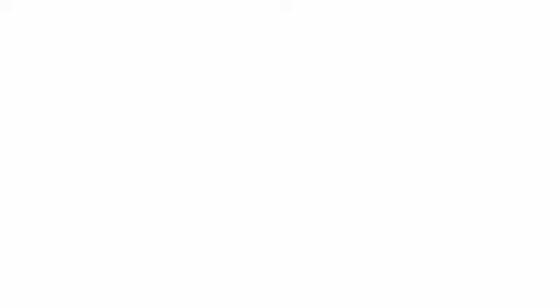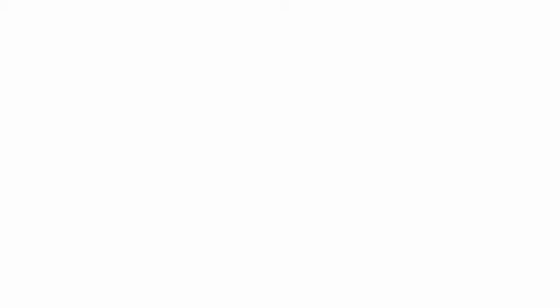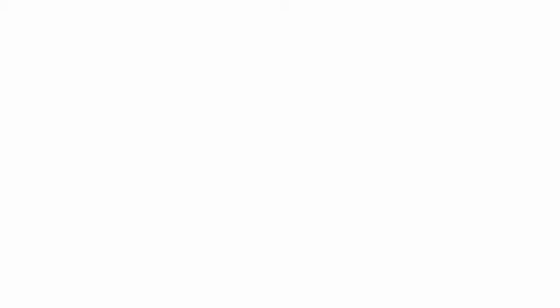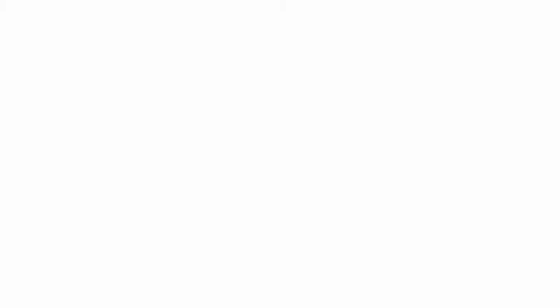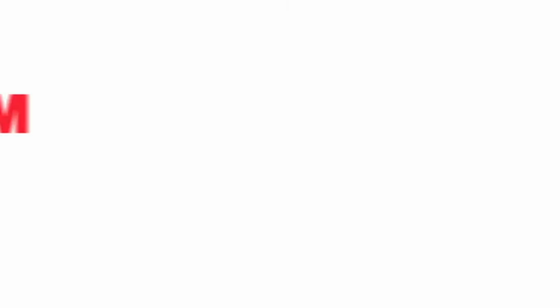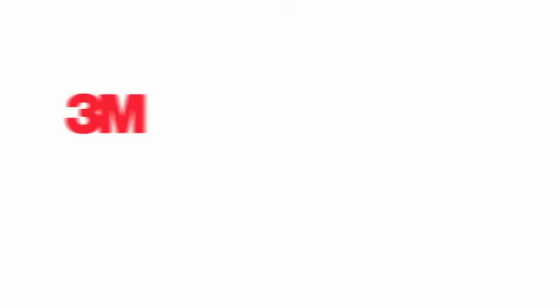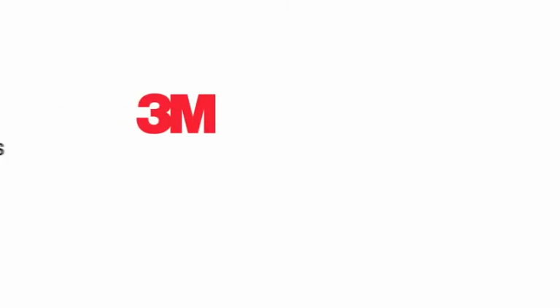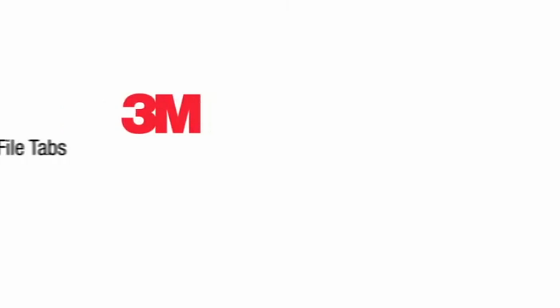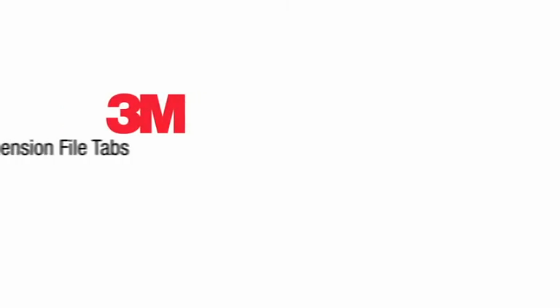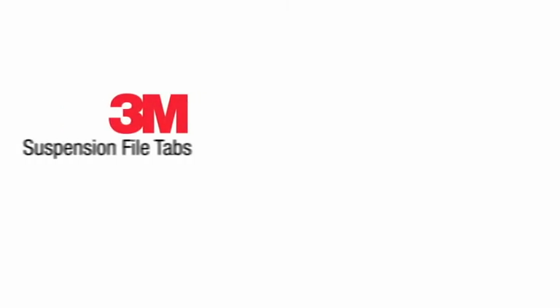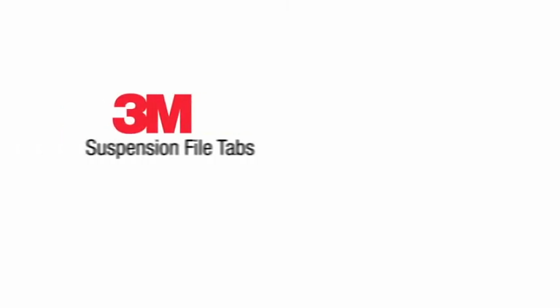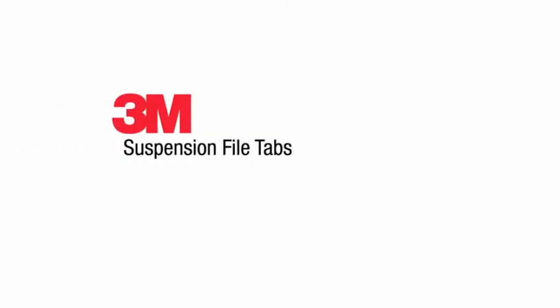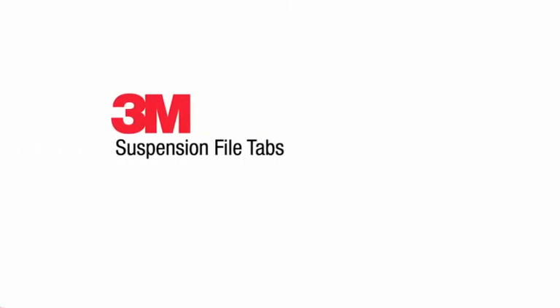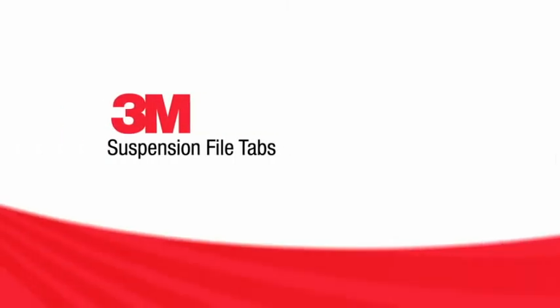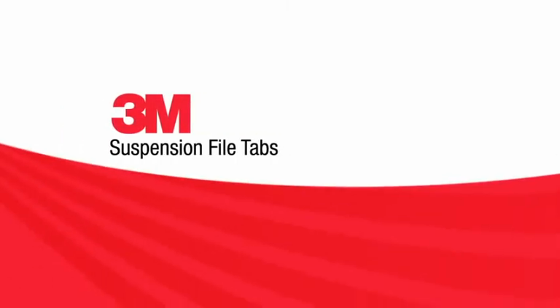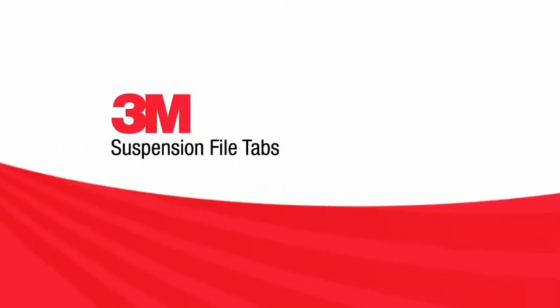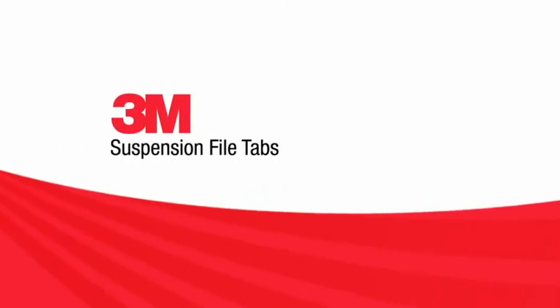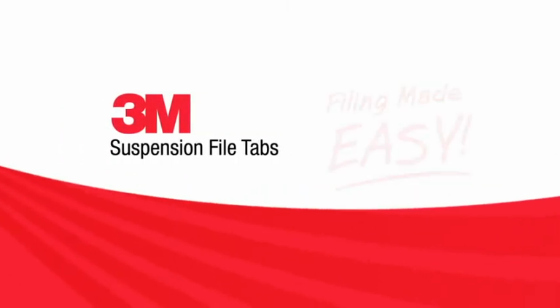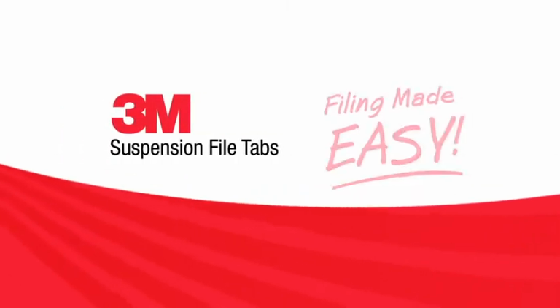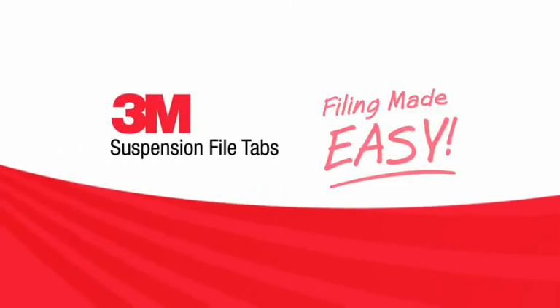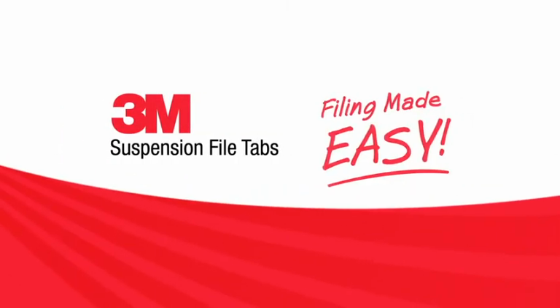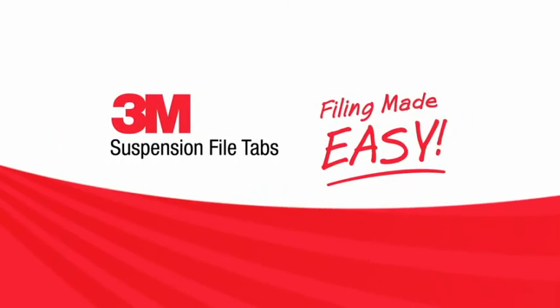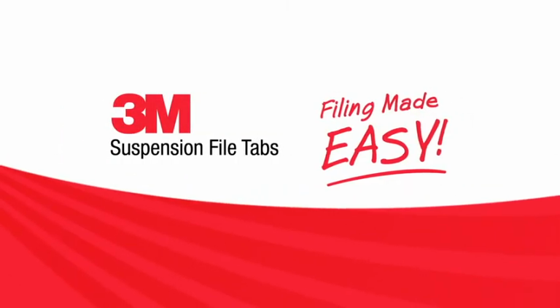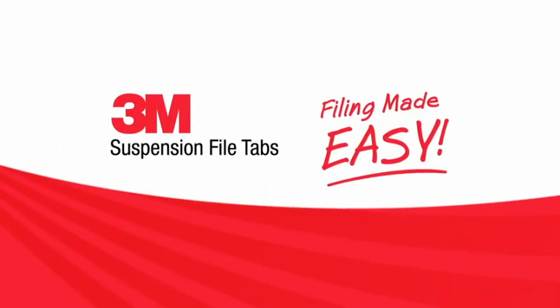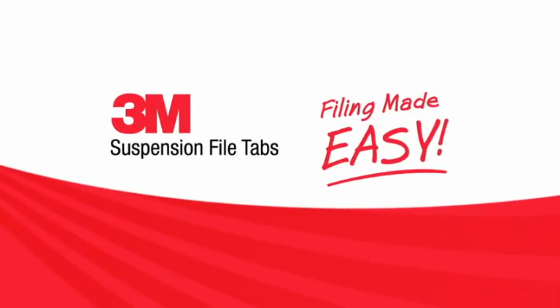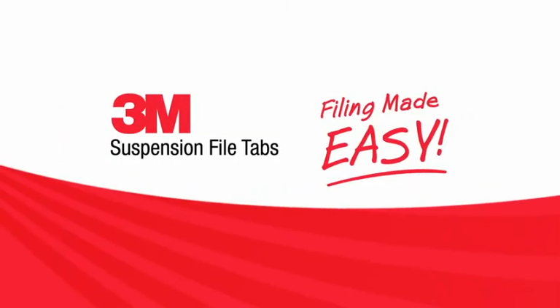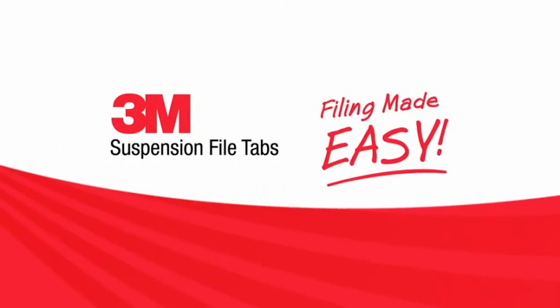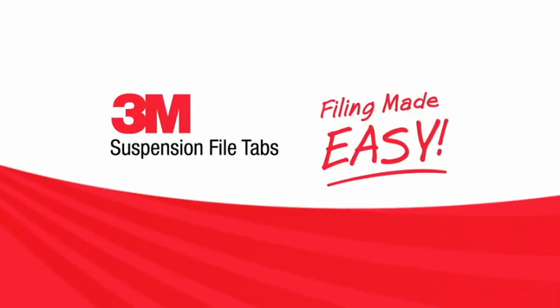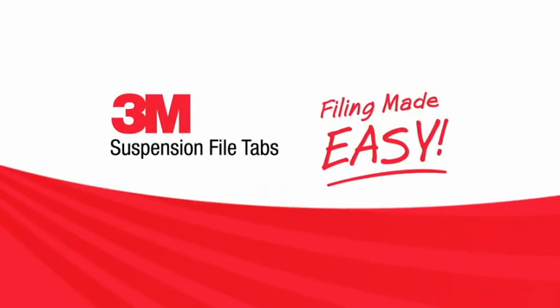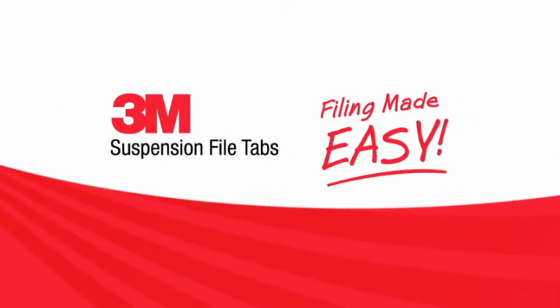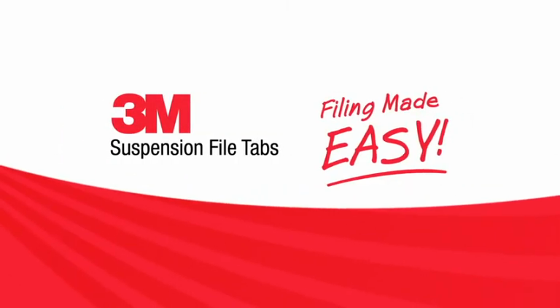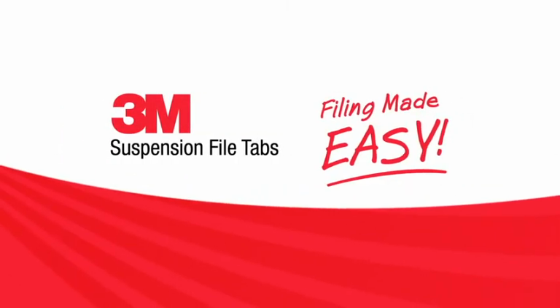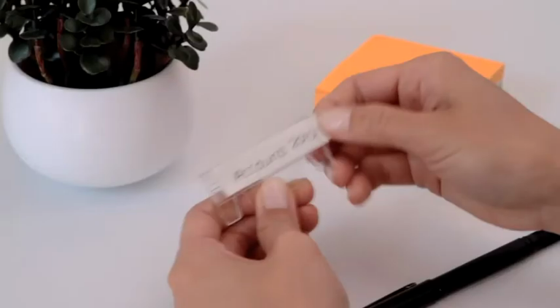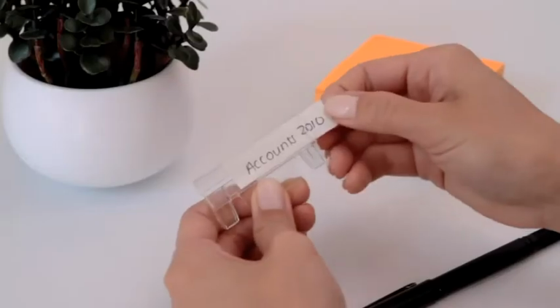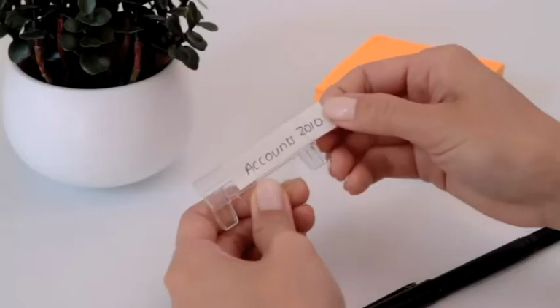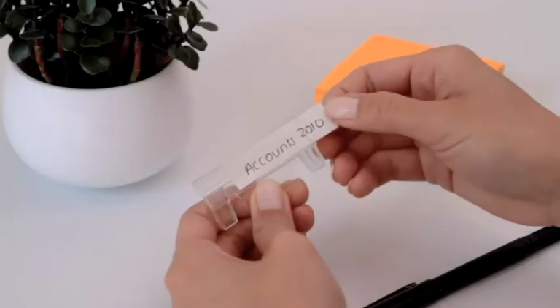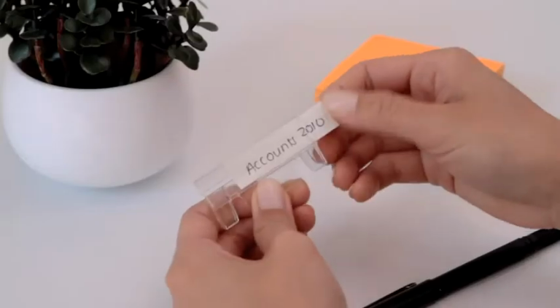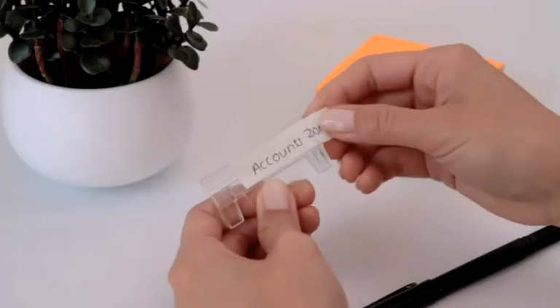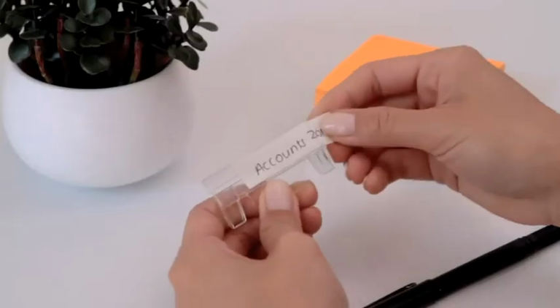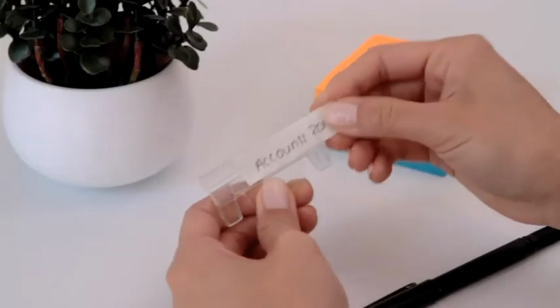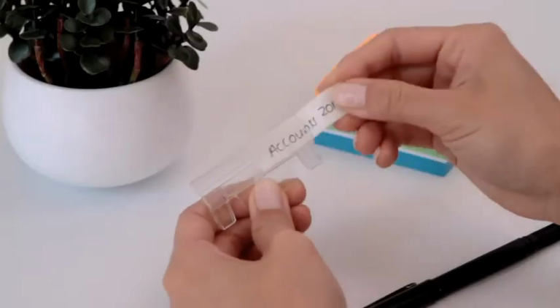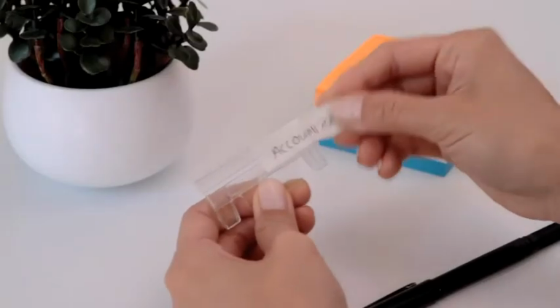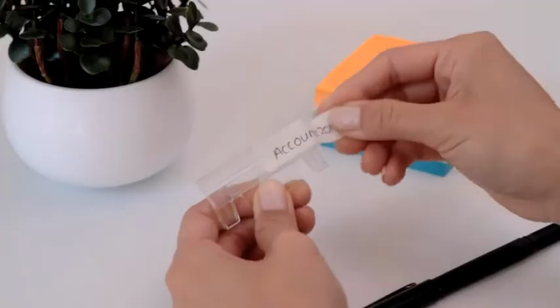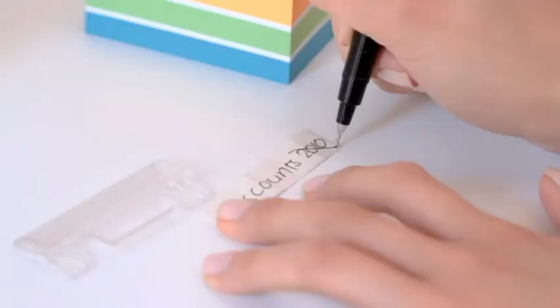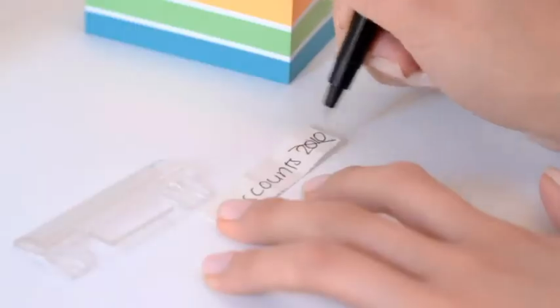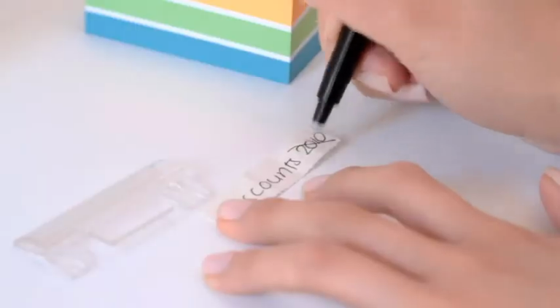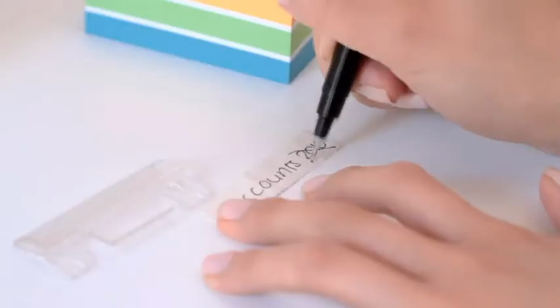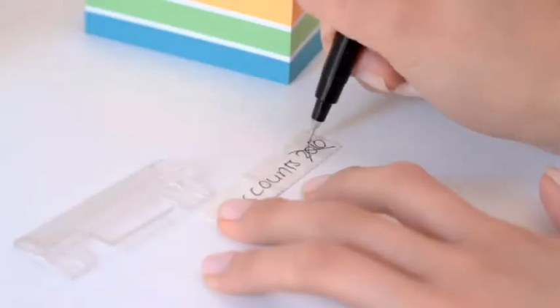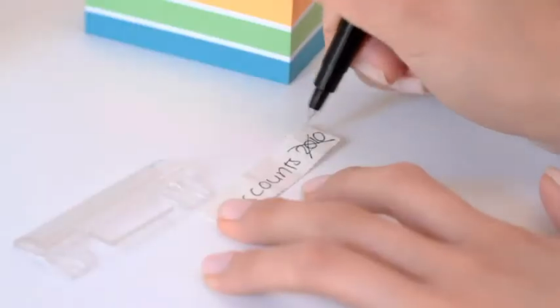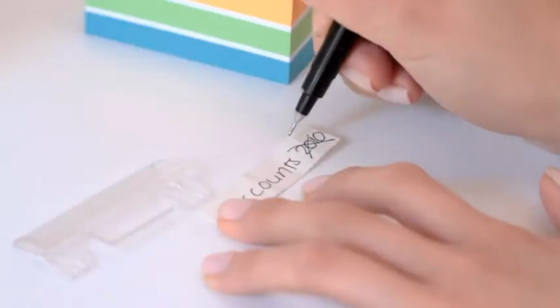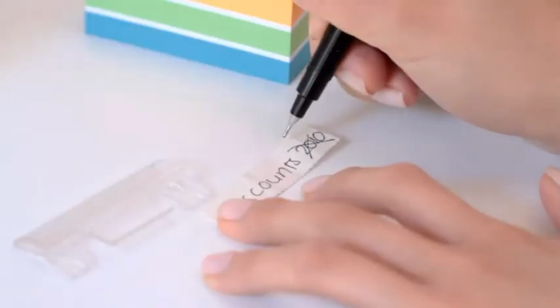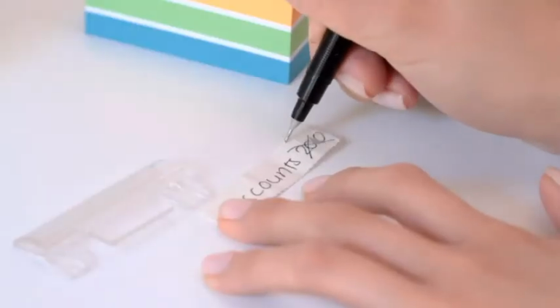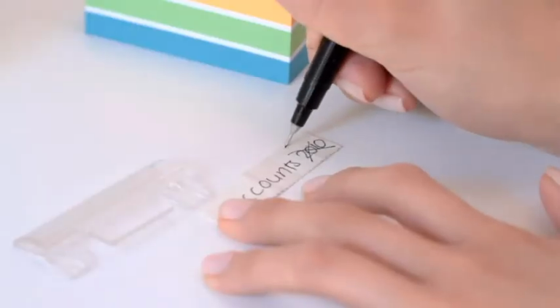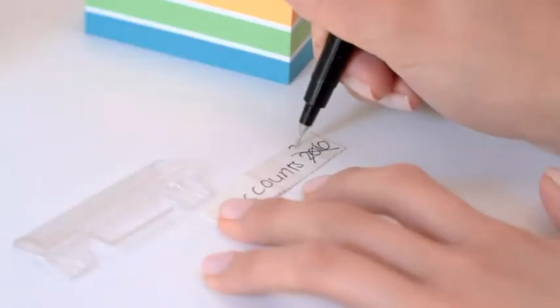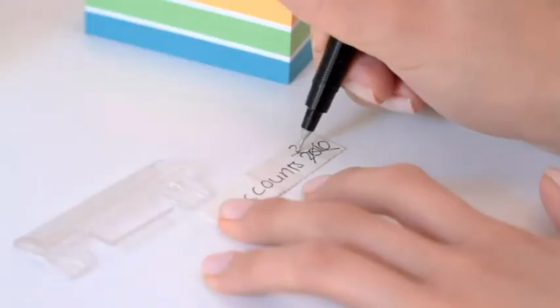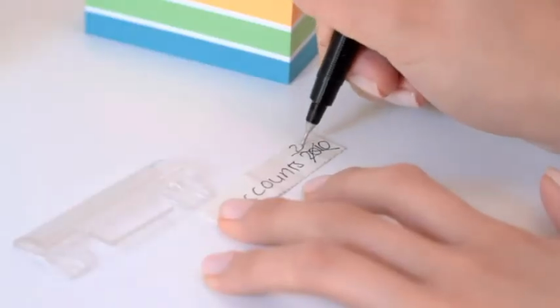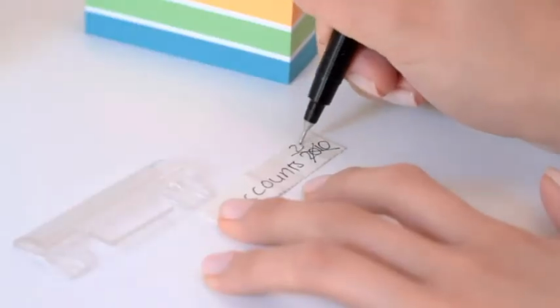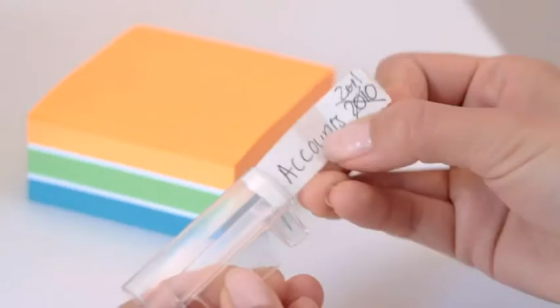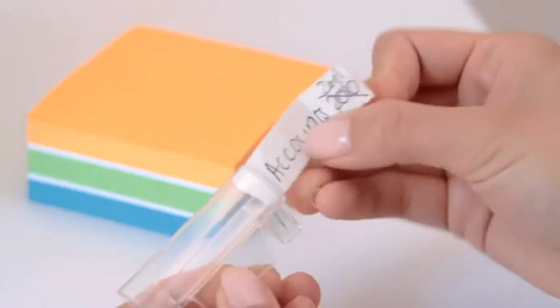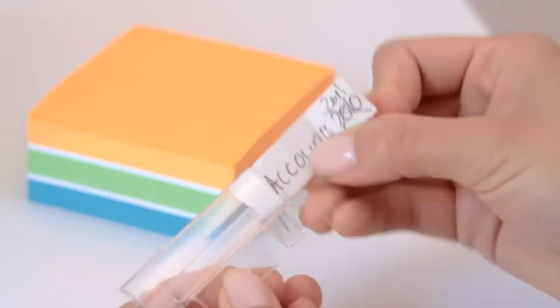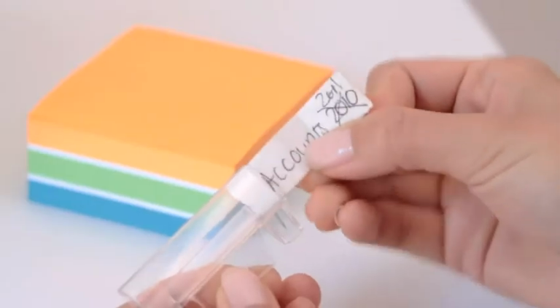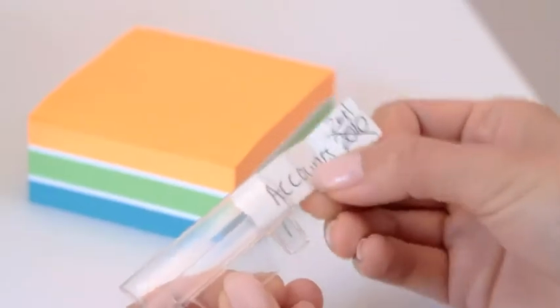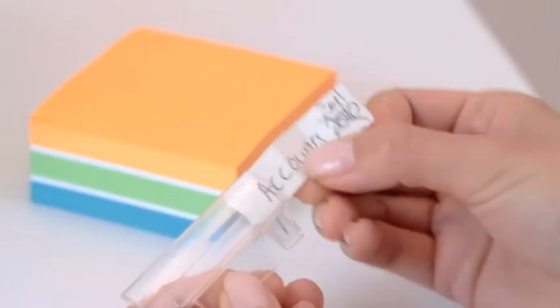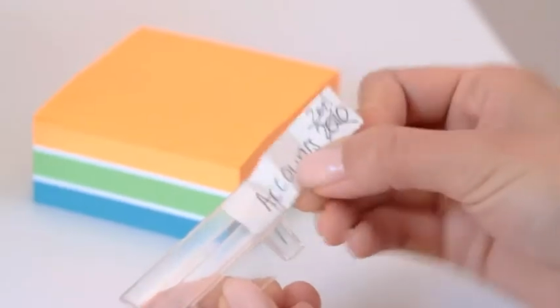3M Suspension File Tabs make filing easy. Traditional suspension tabs are fiddly and frustrating to reuse.